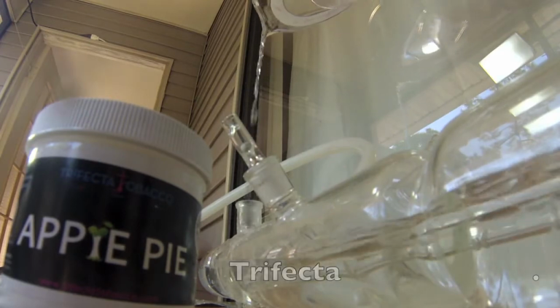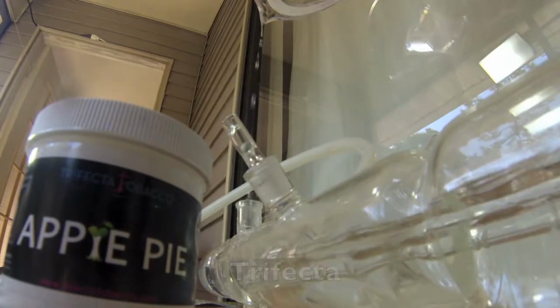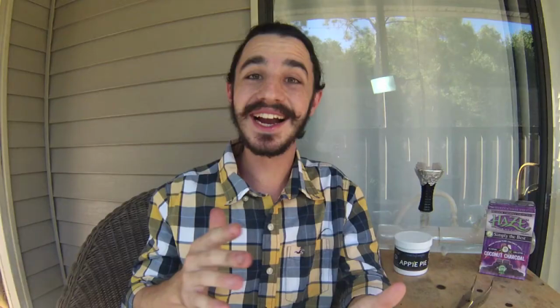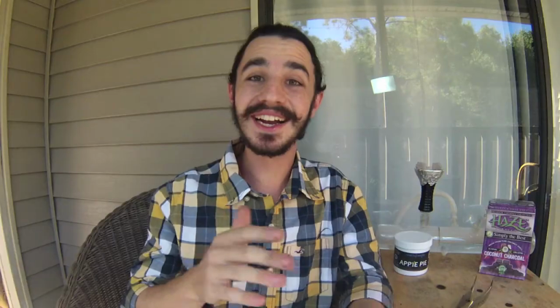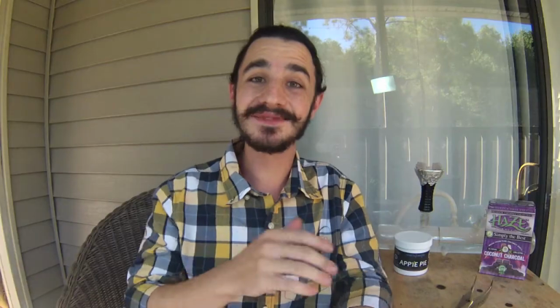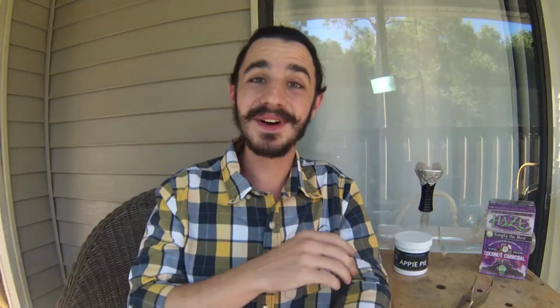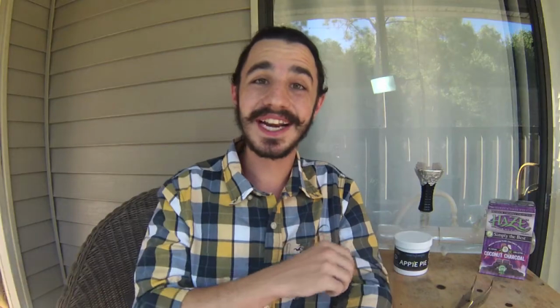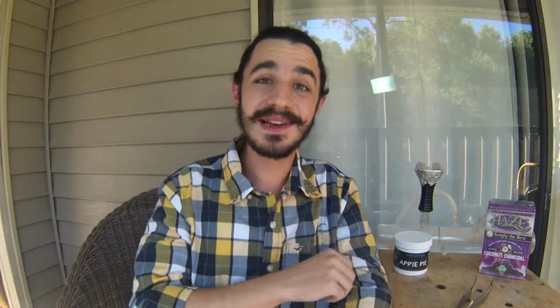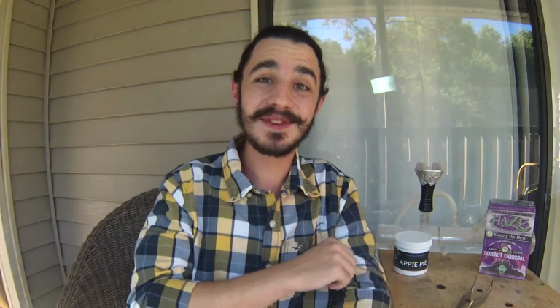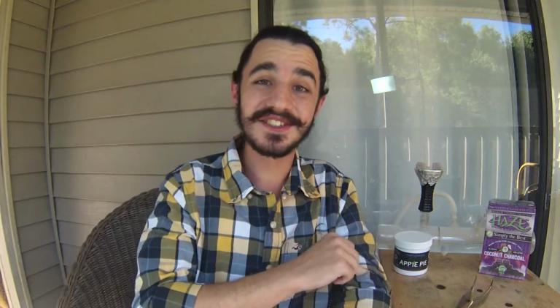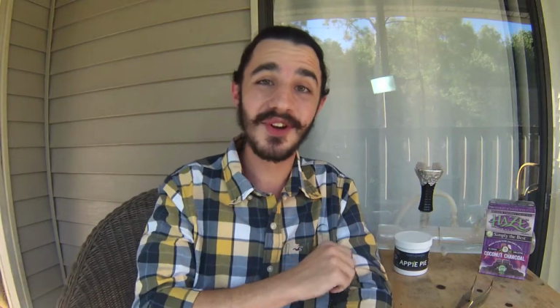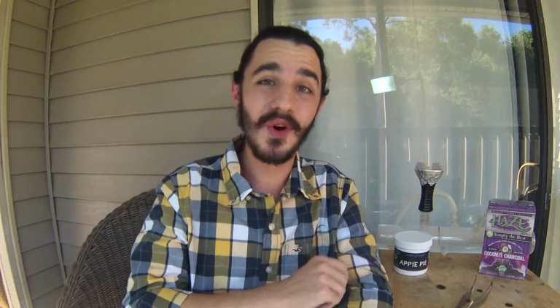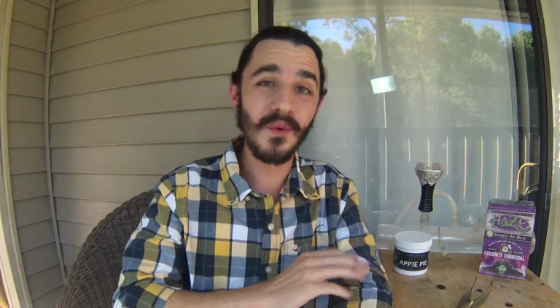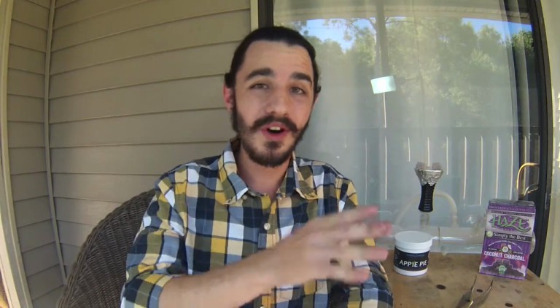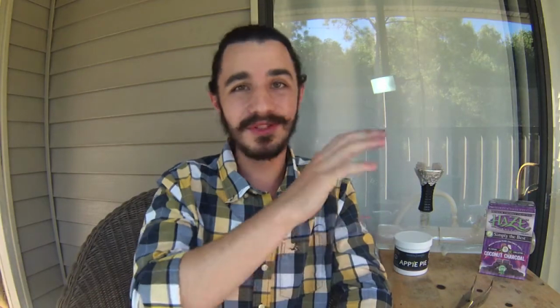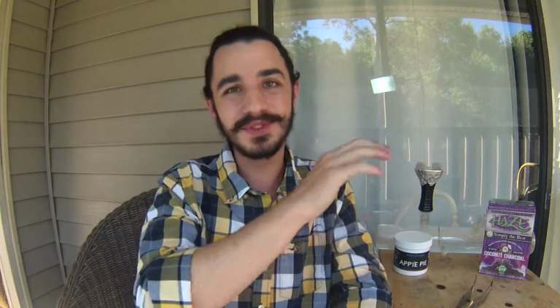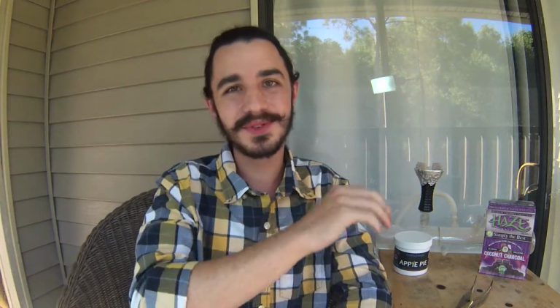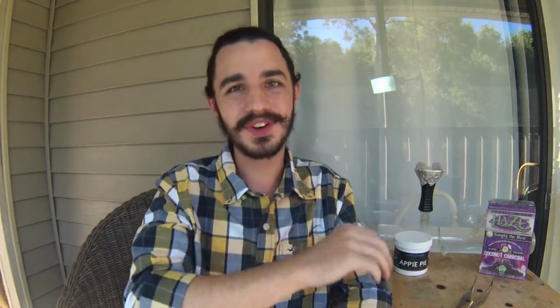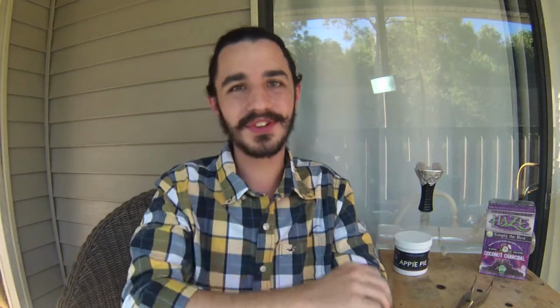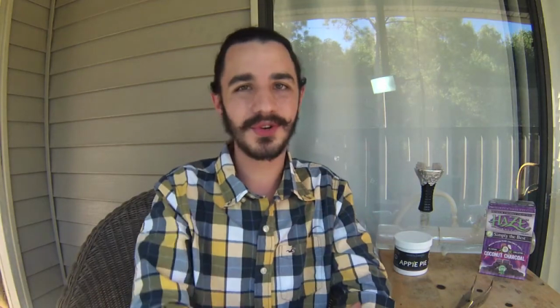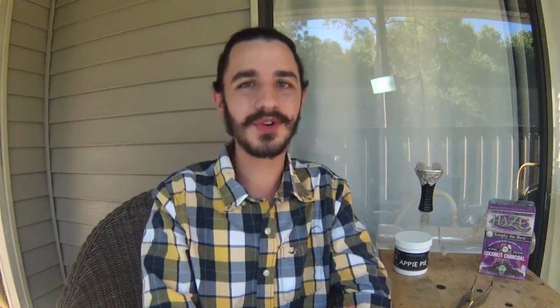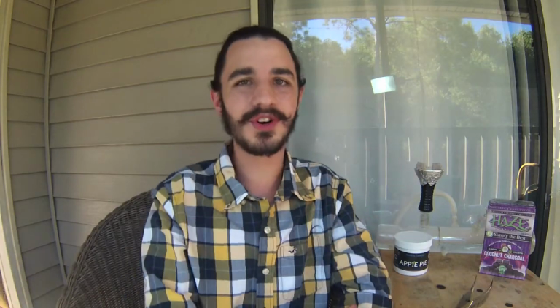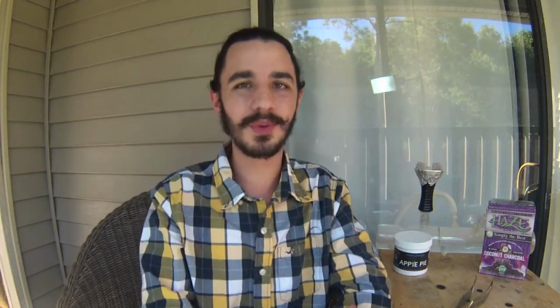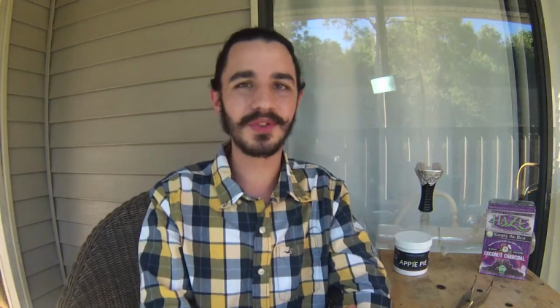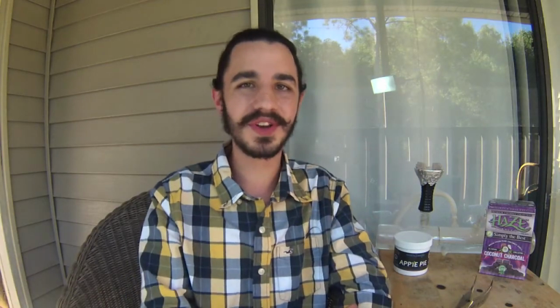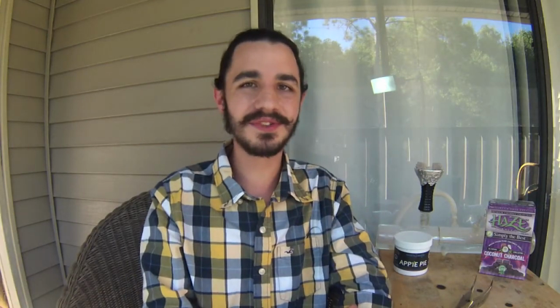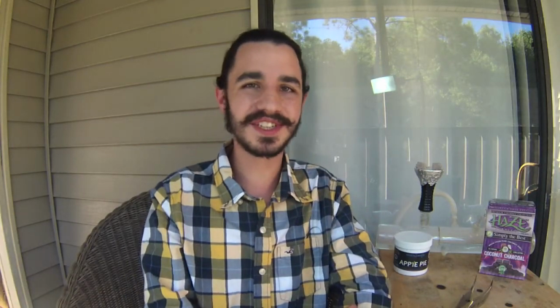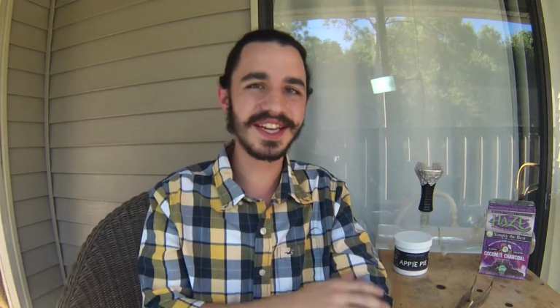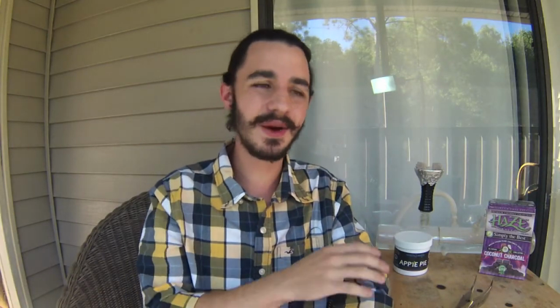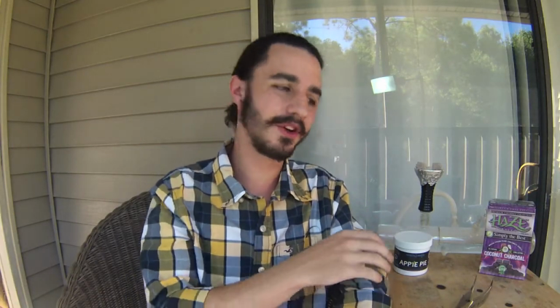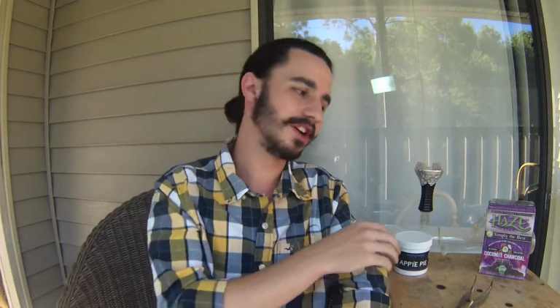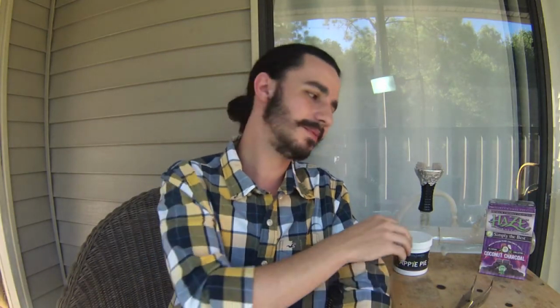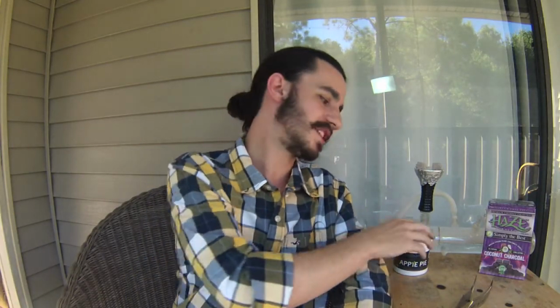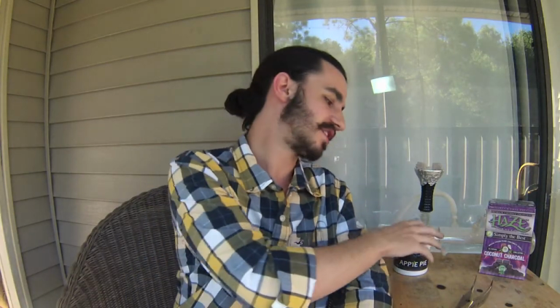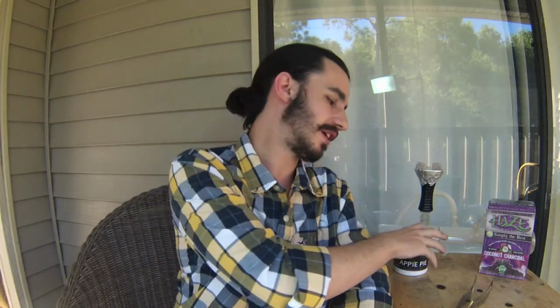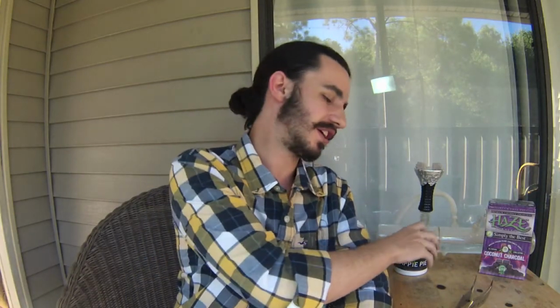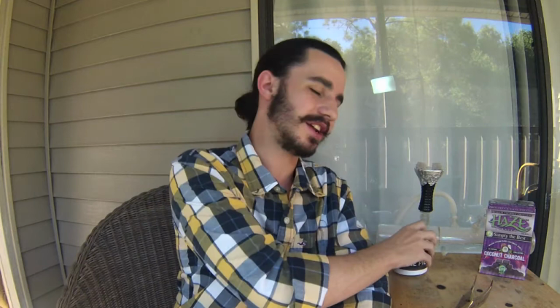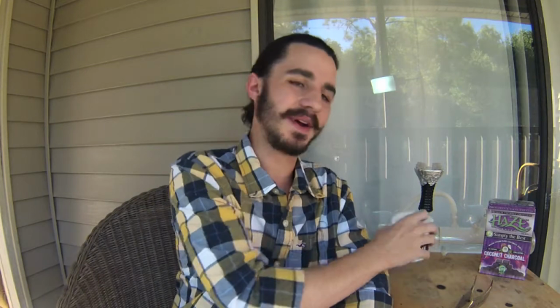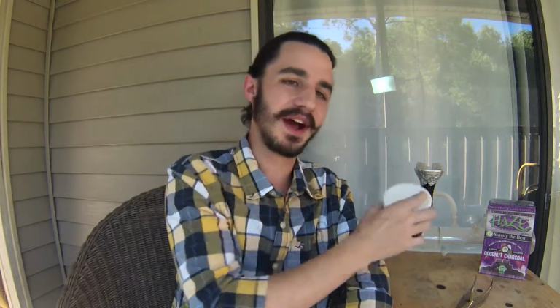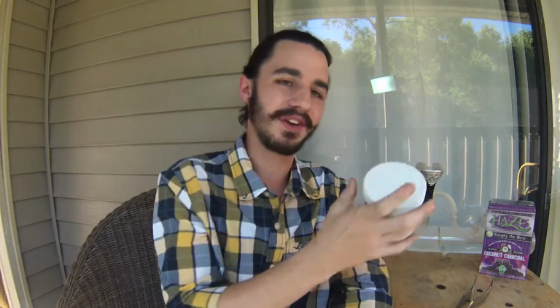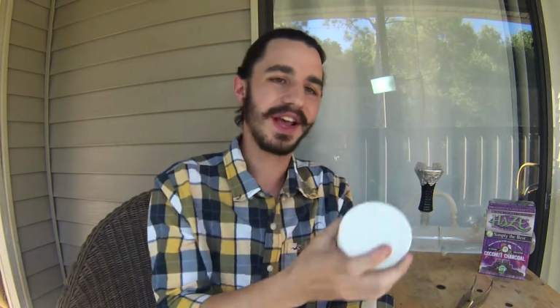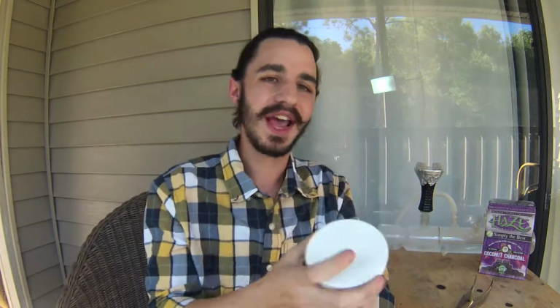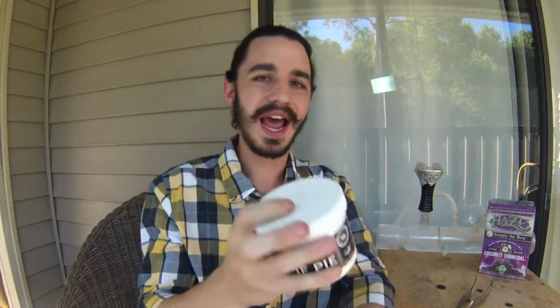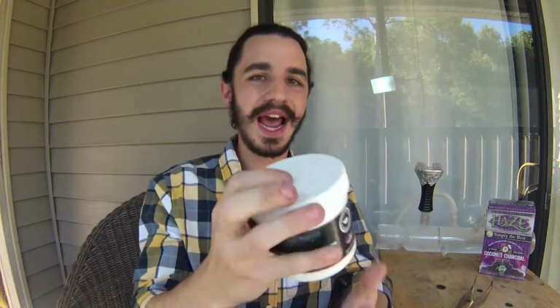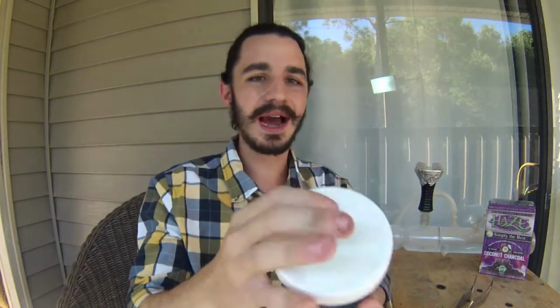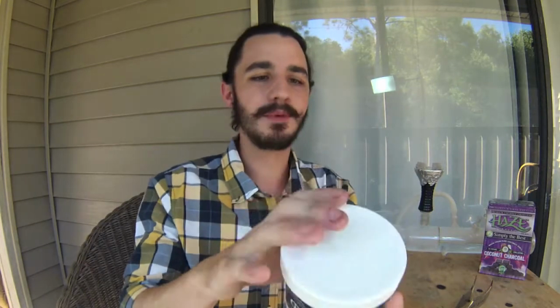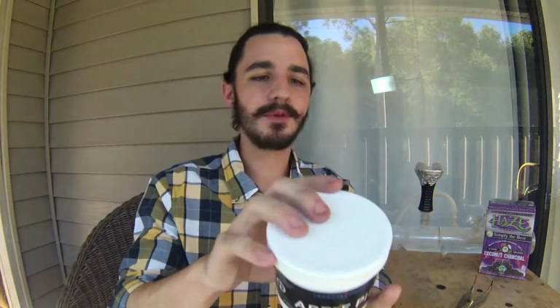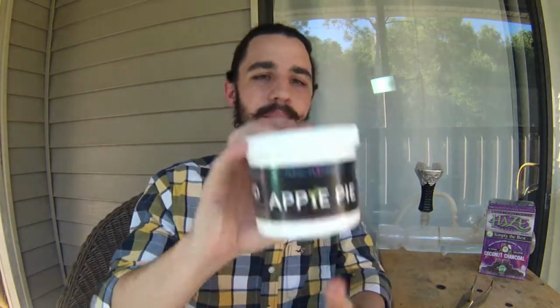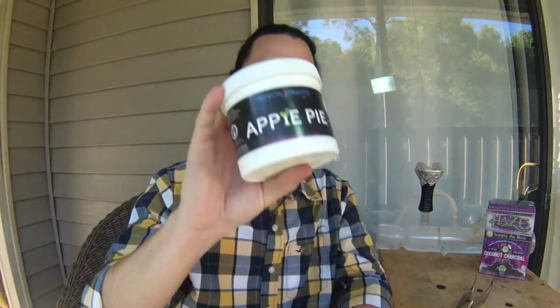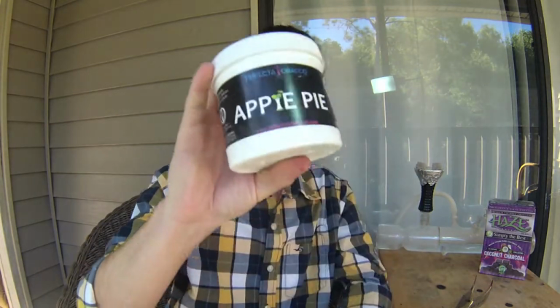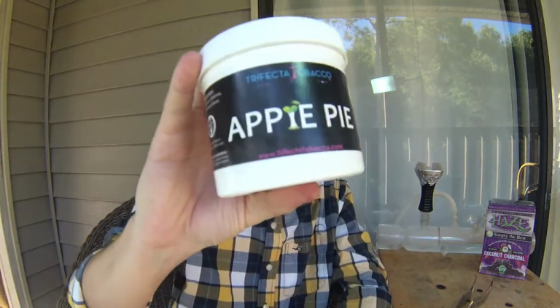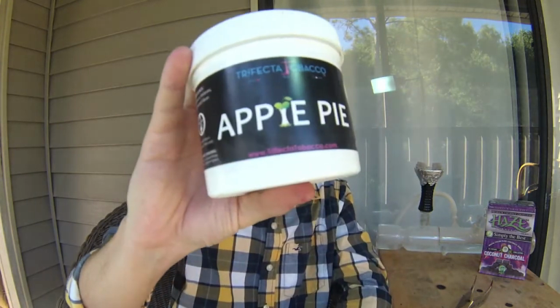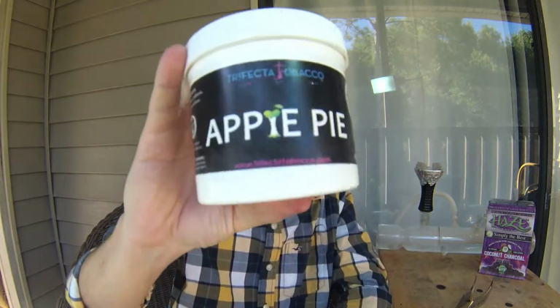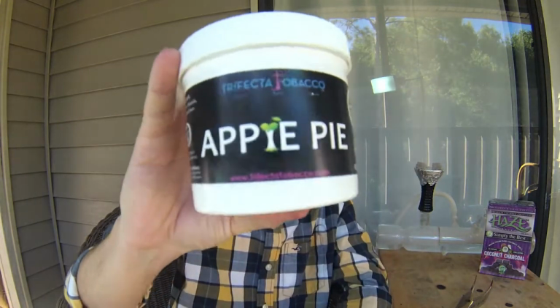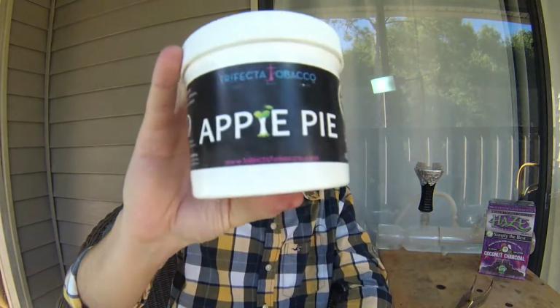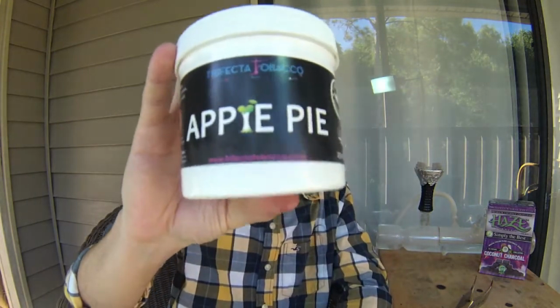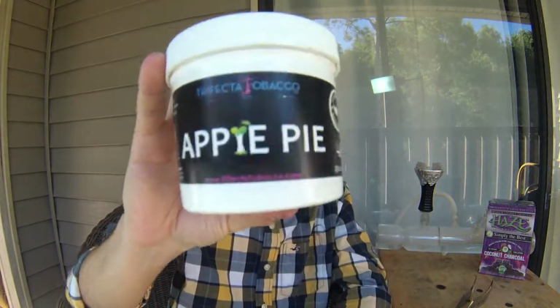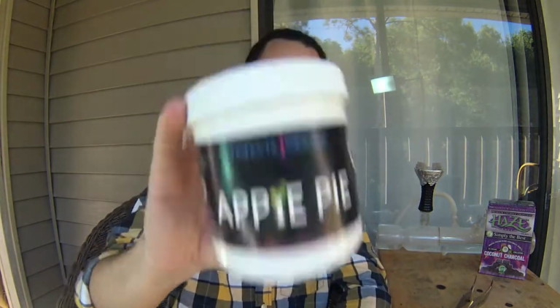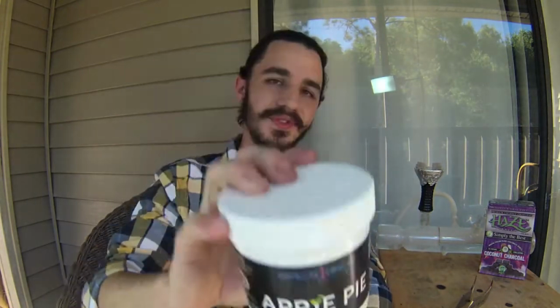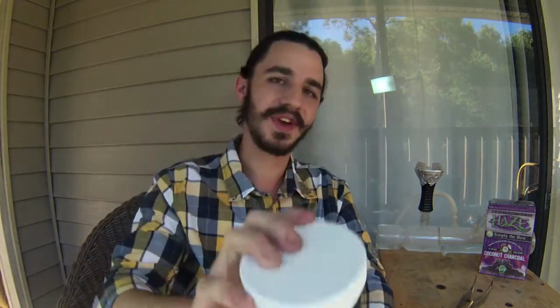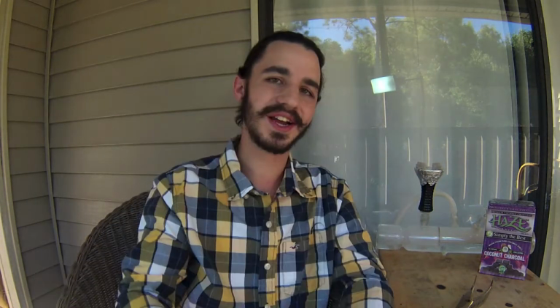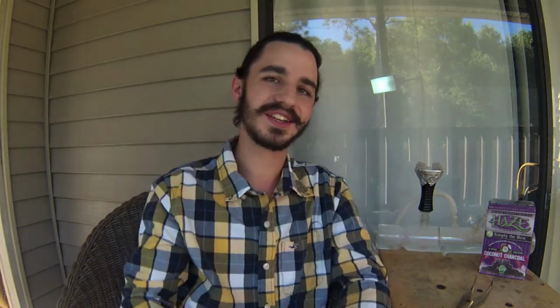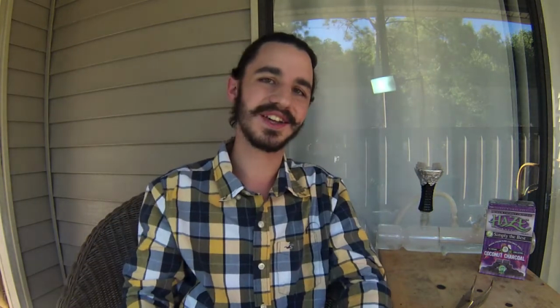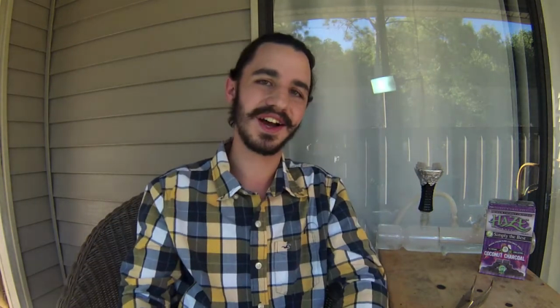Hey guys, my name is Noah. Welcome to another hookah review. Today we're going to be talking about apple pie from Trifecta.